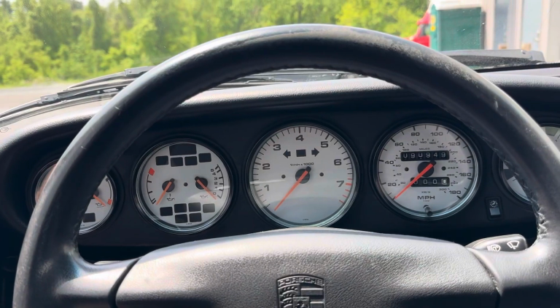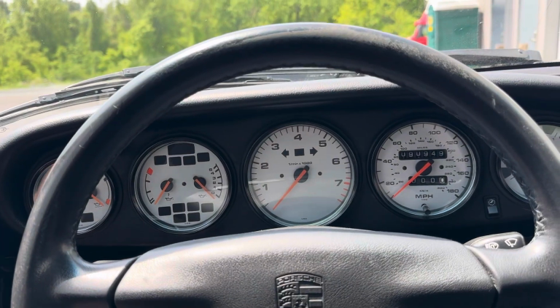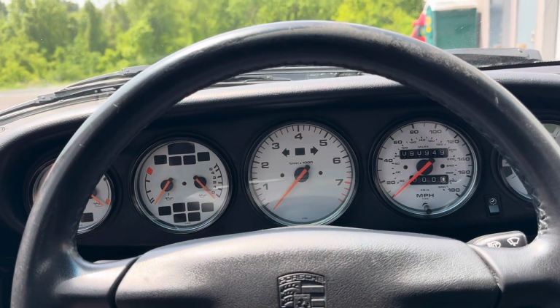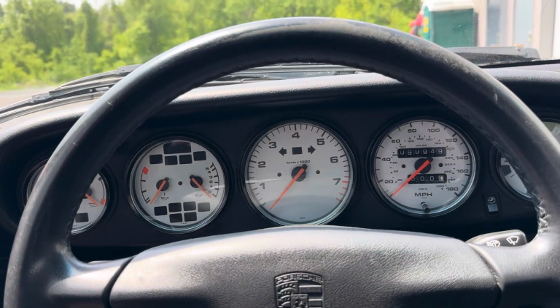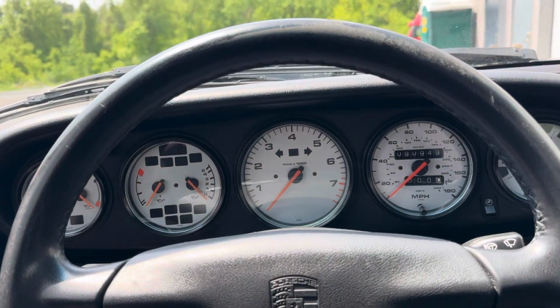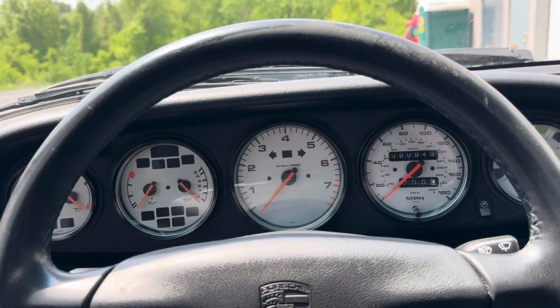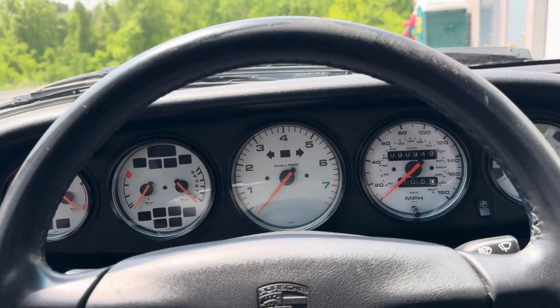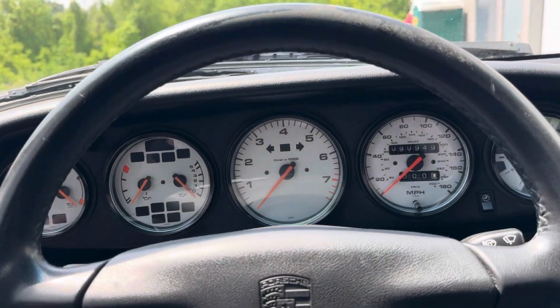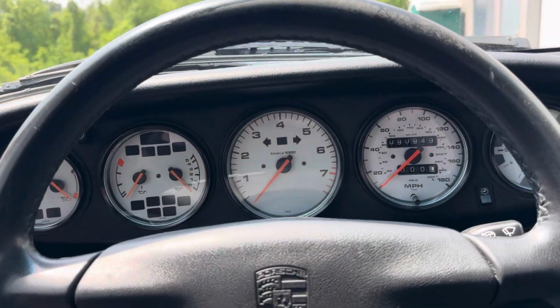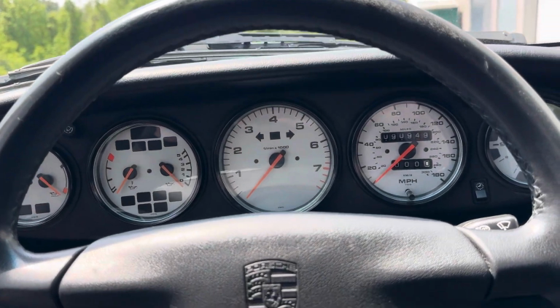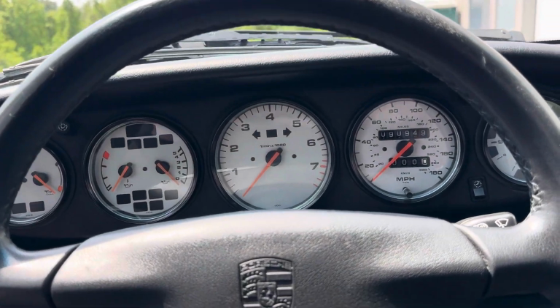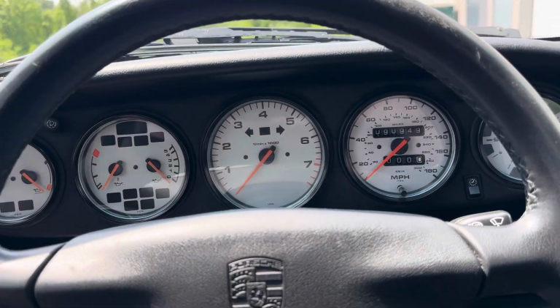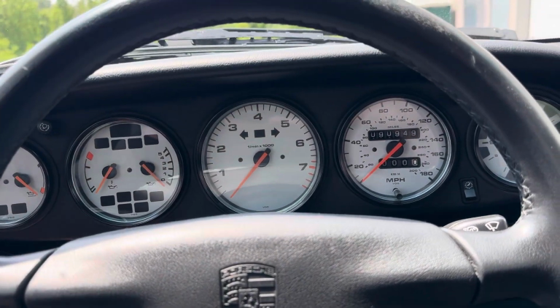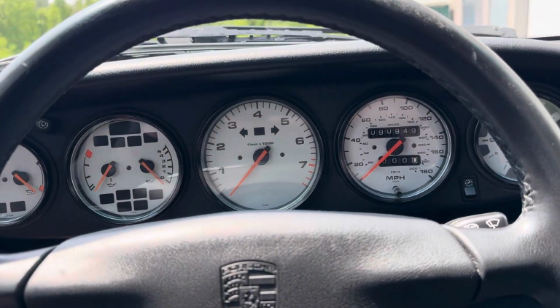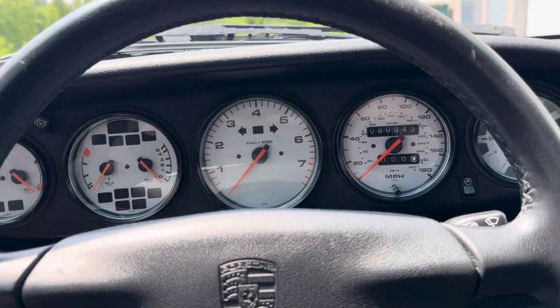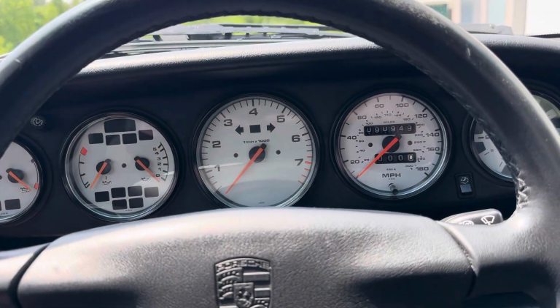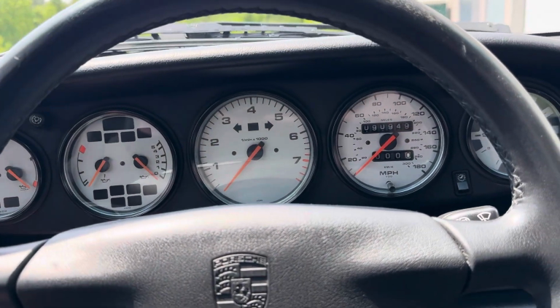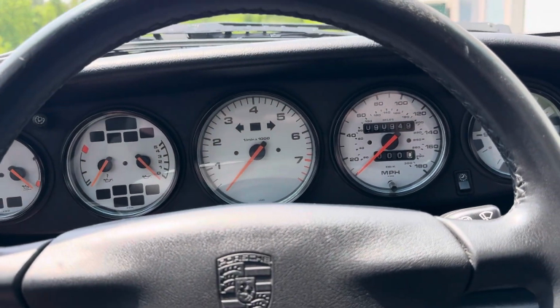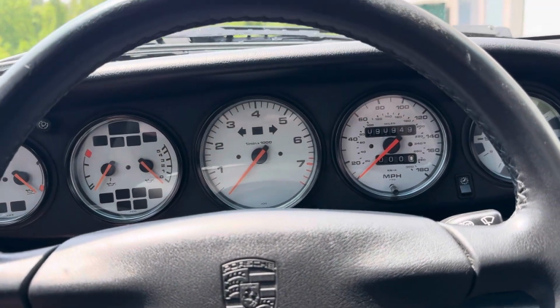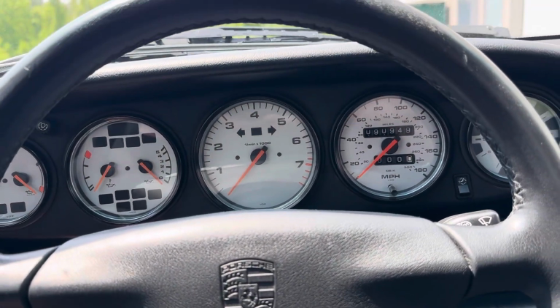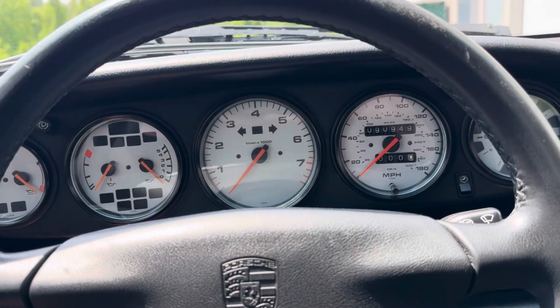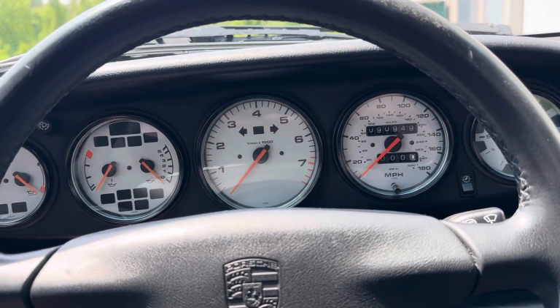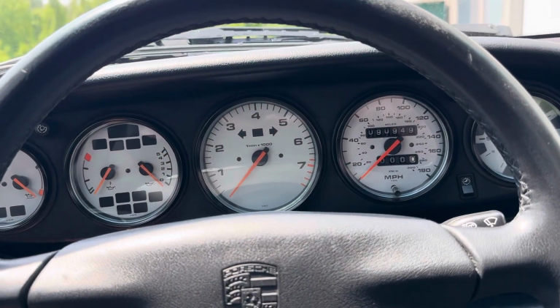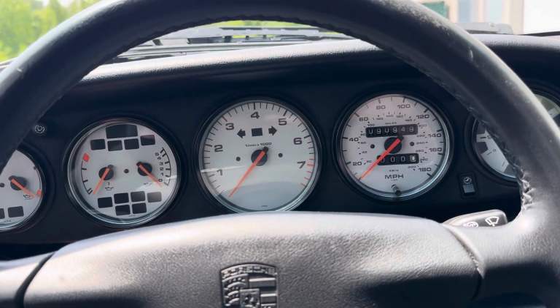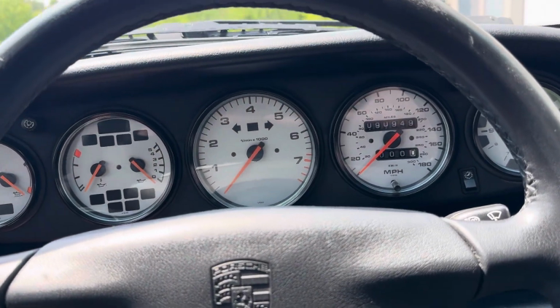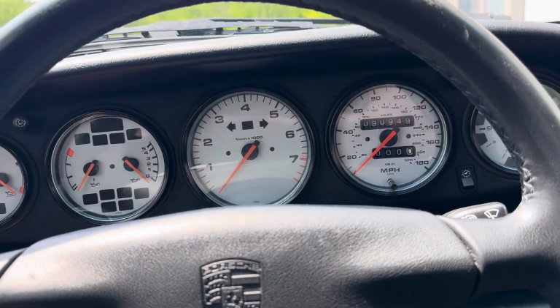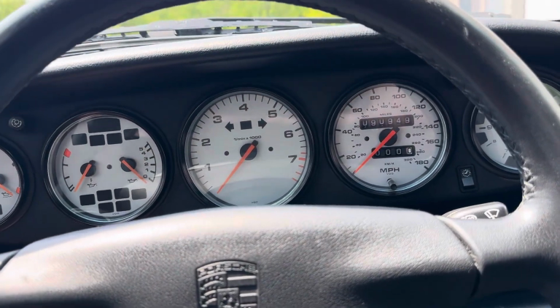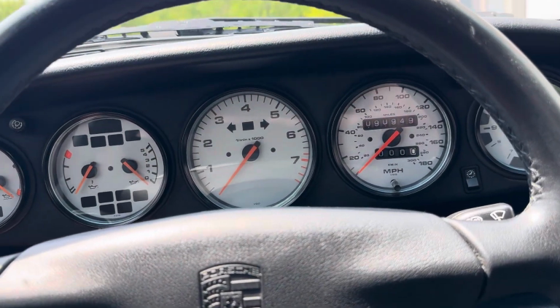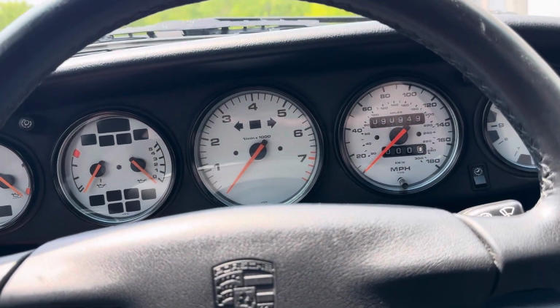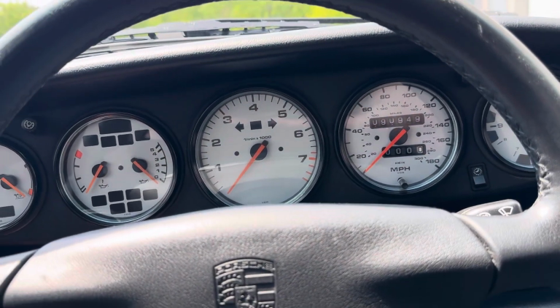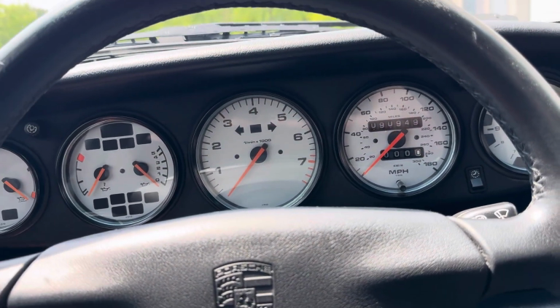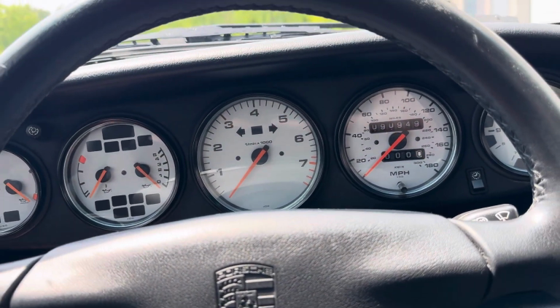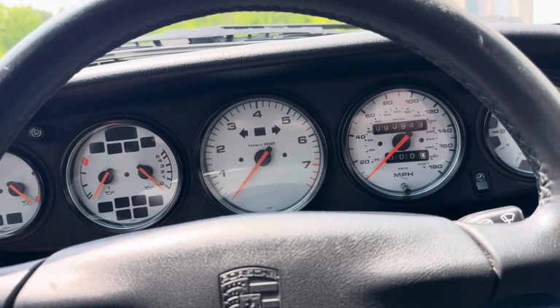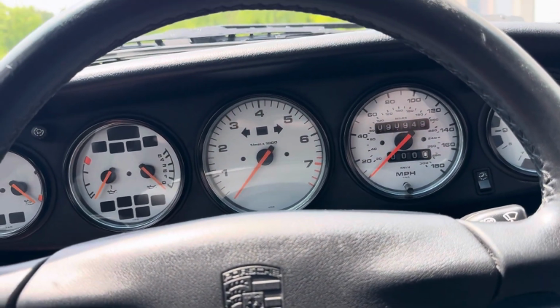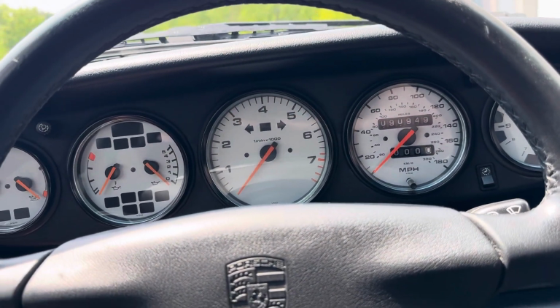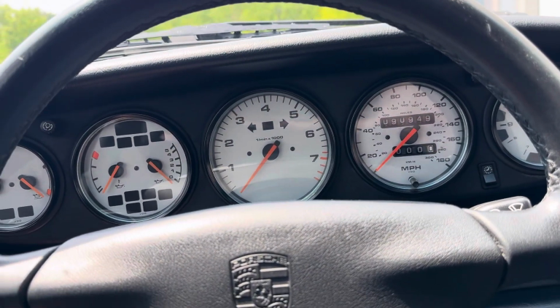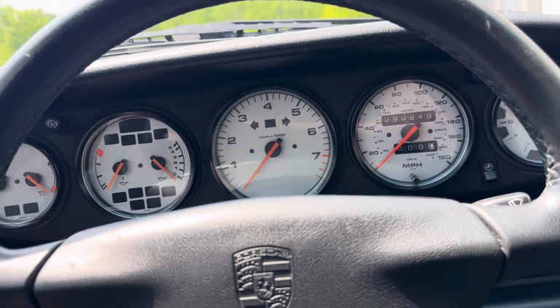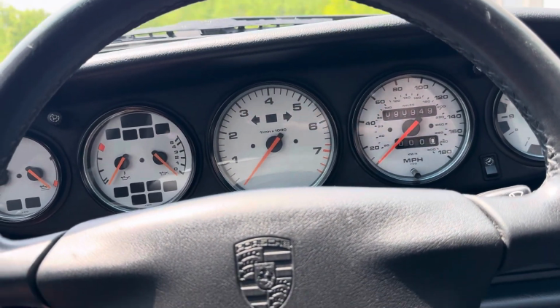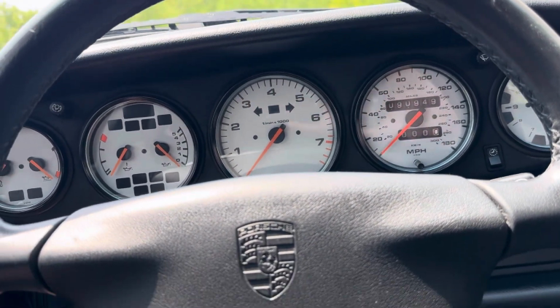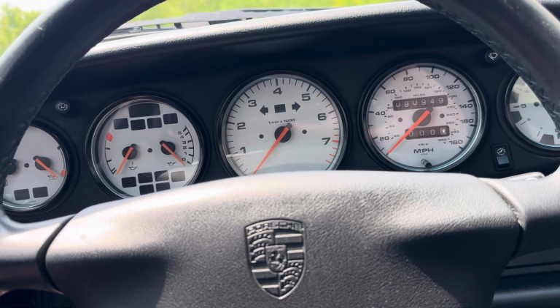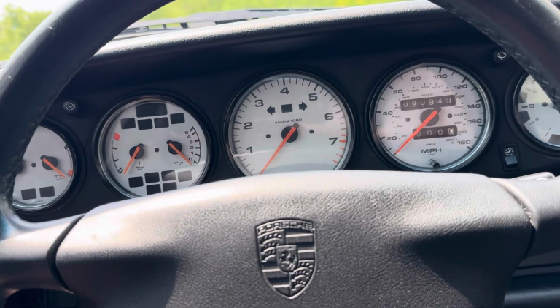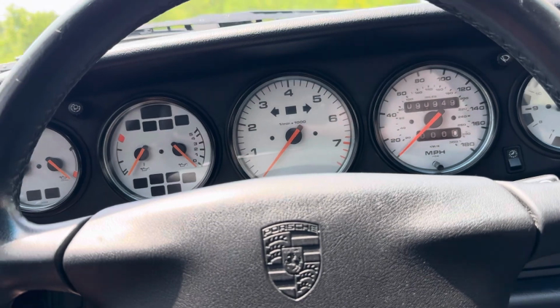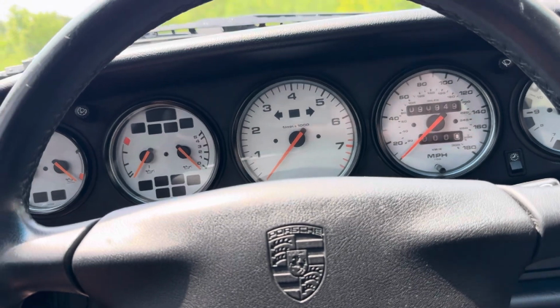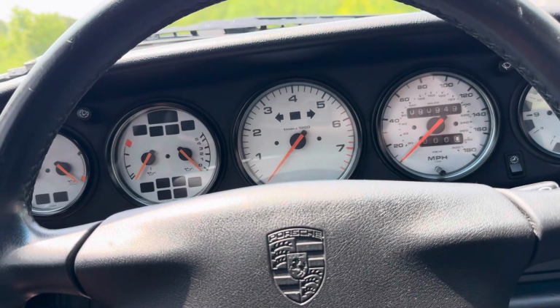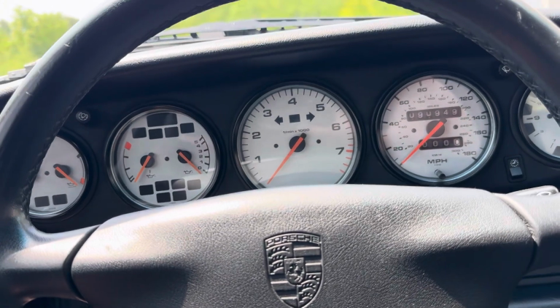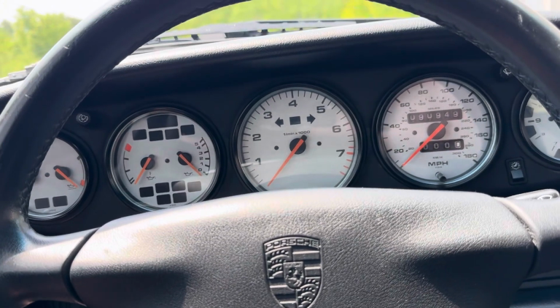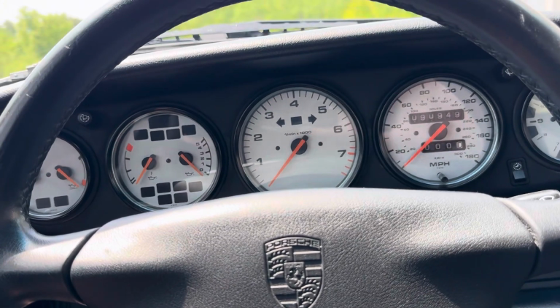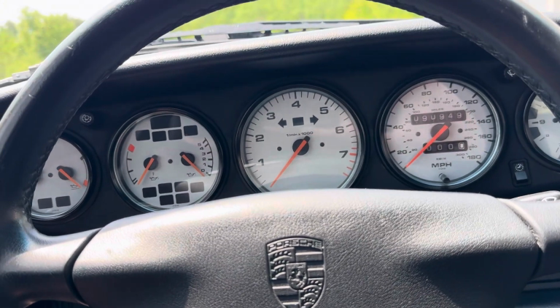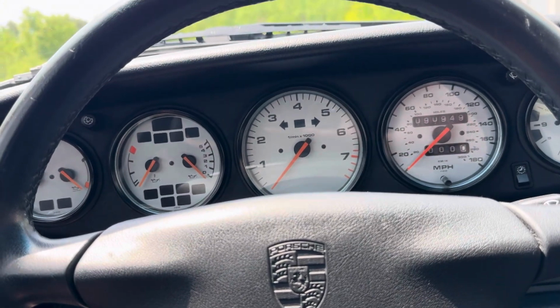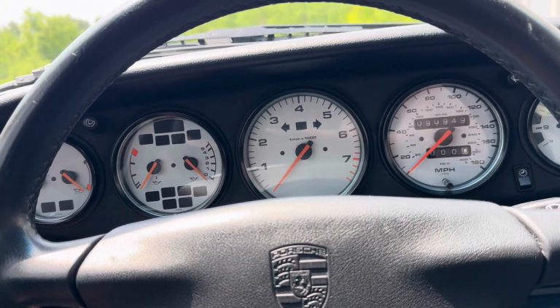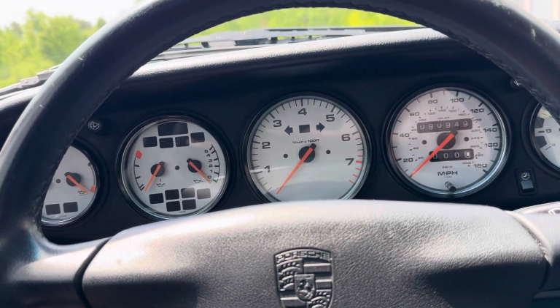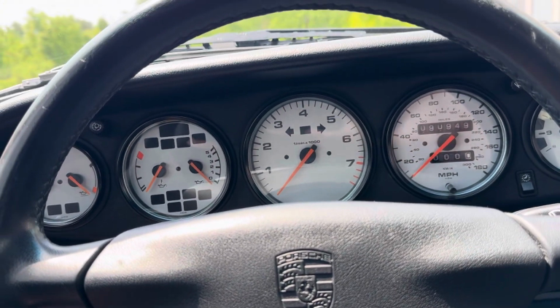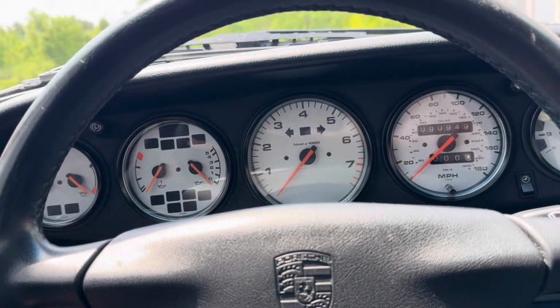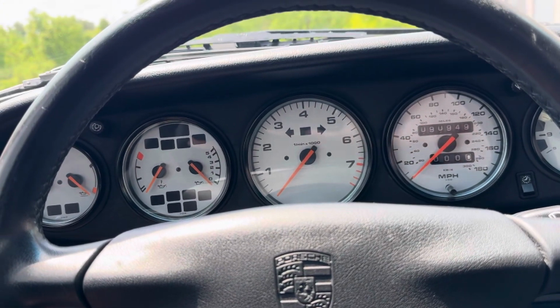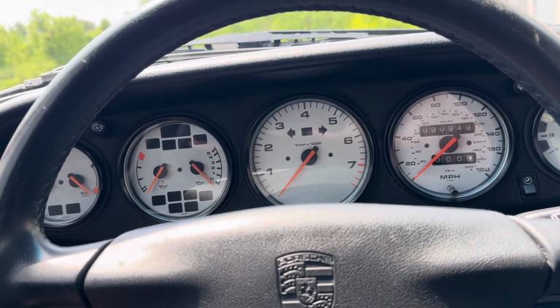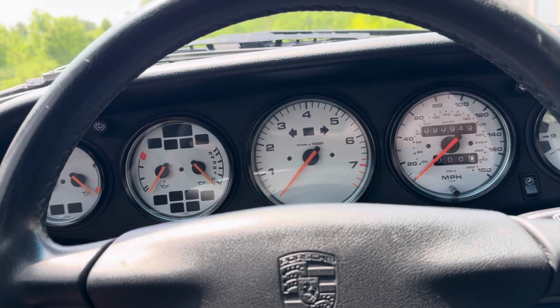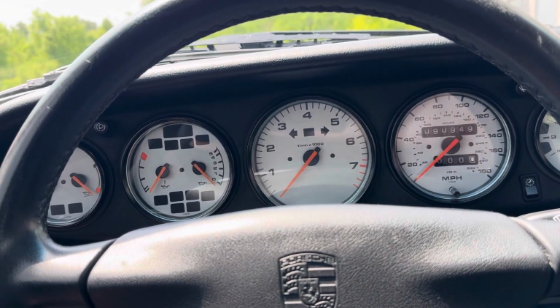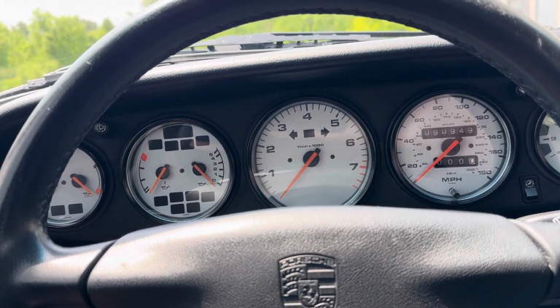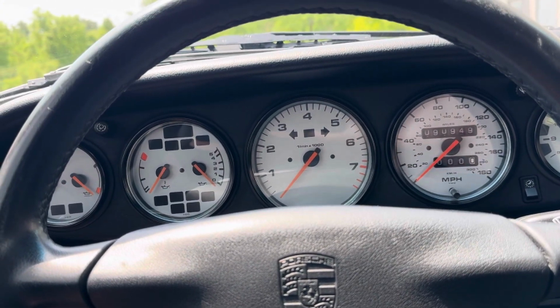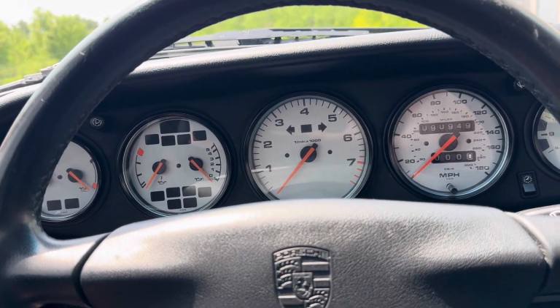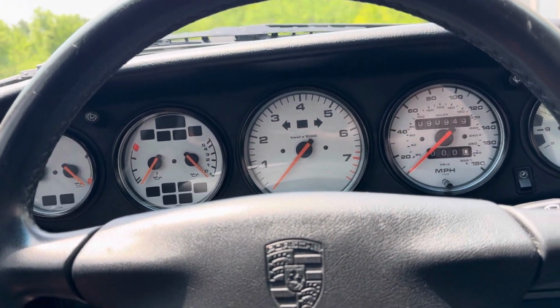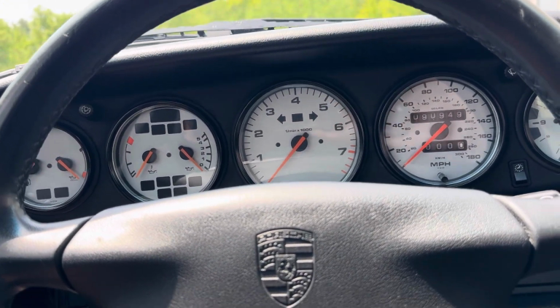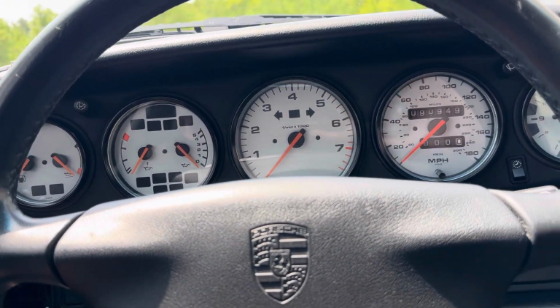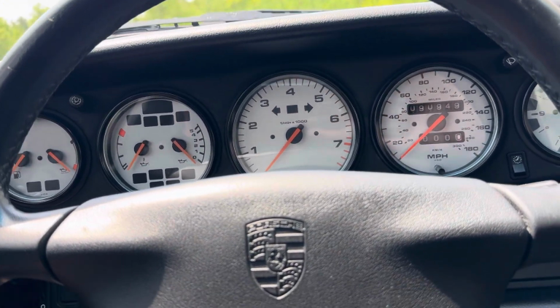Good morning, Mark. This is Tom with the Verlo Motor Car. We're going to go through some of the operations here on this 1998 Porsche 911.